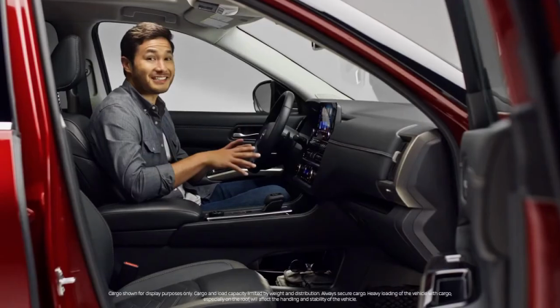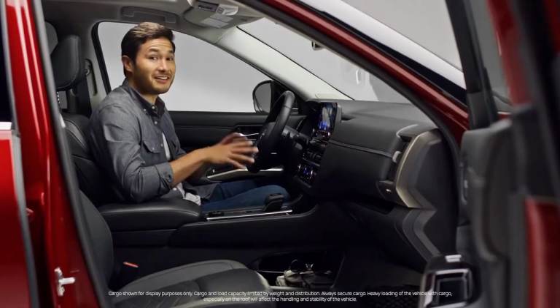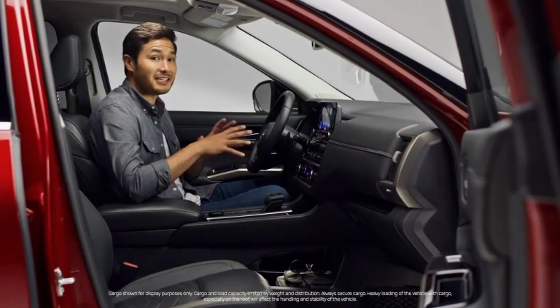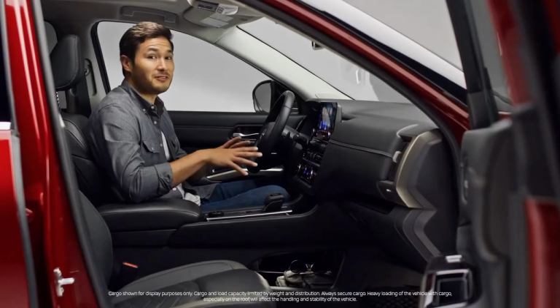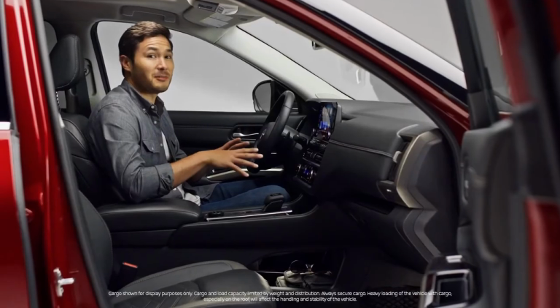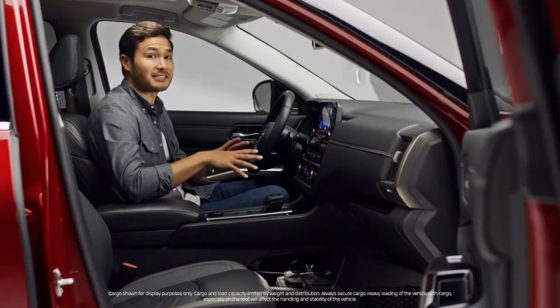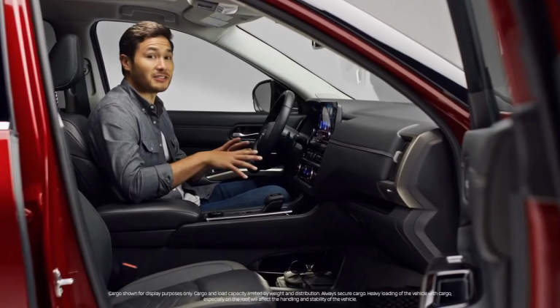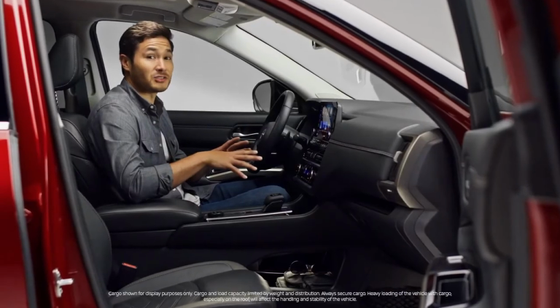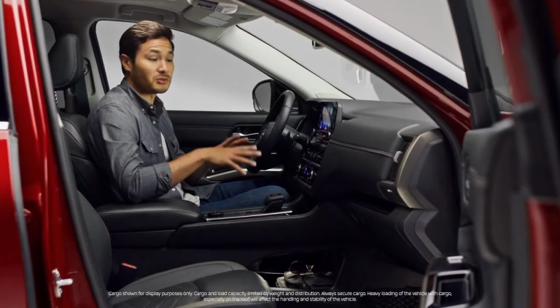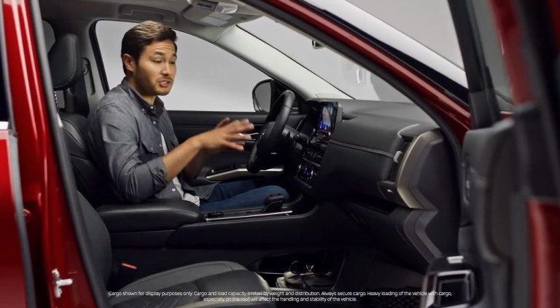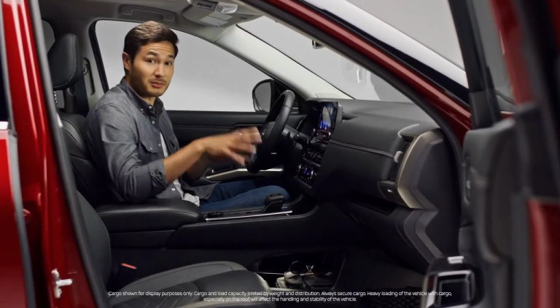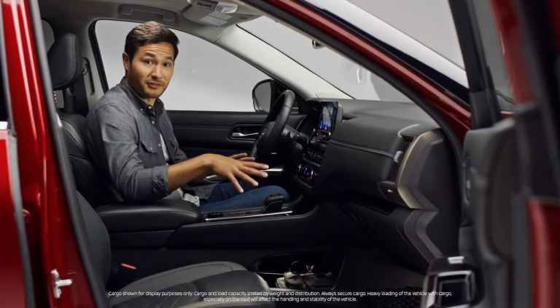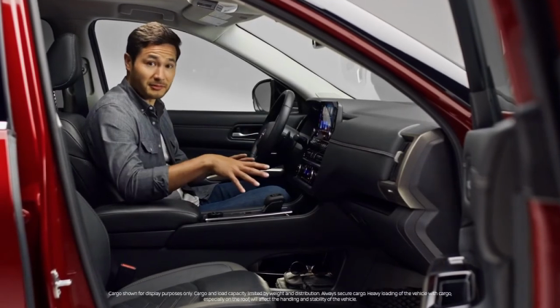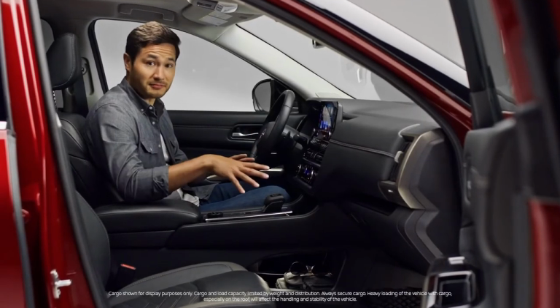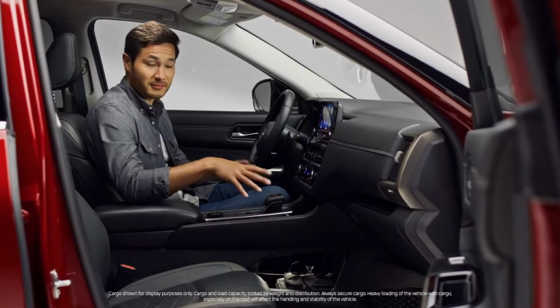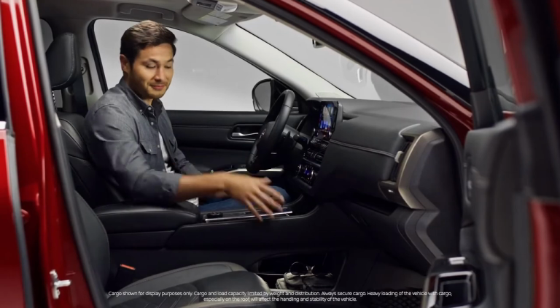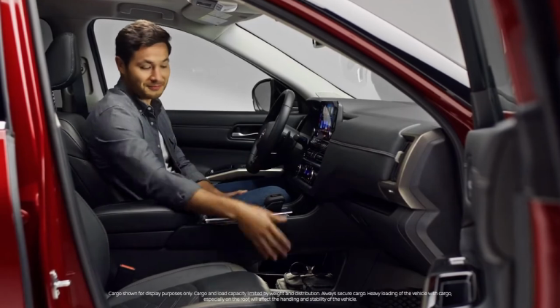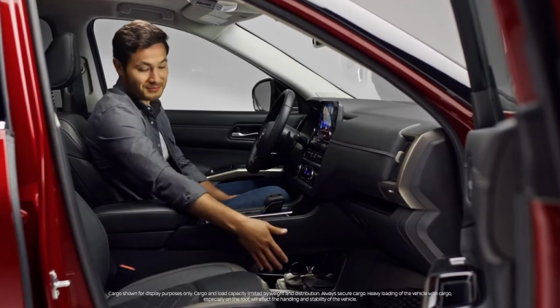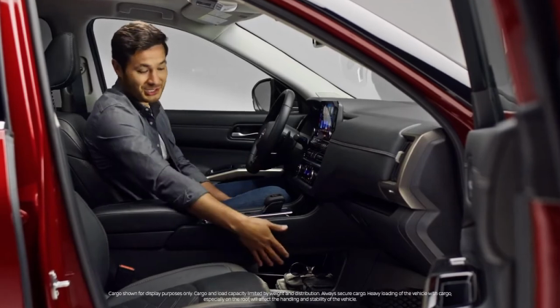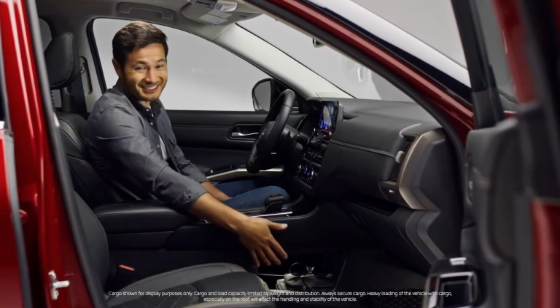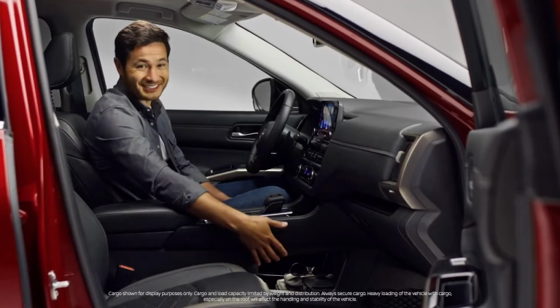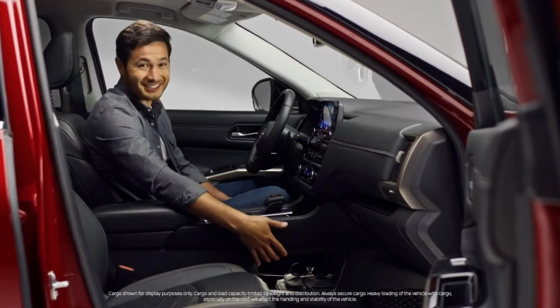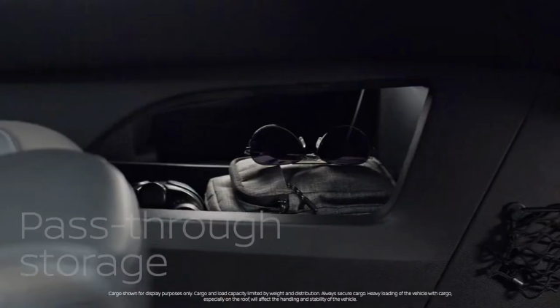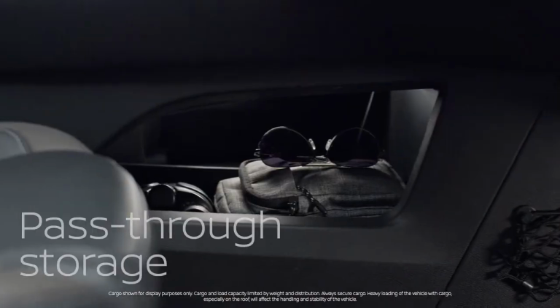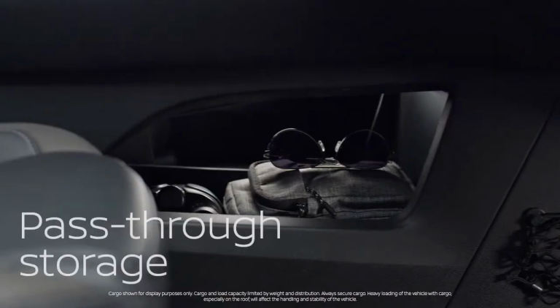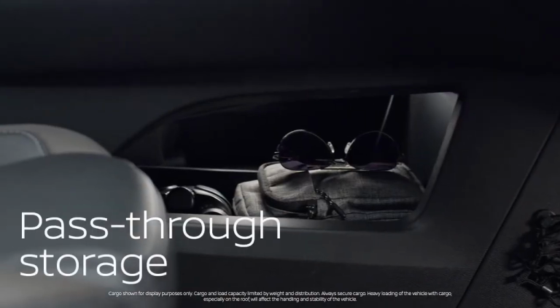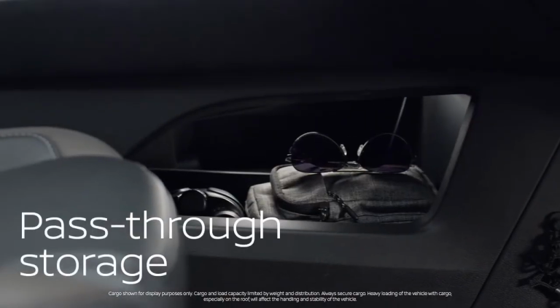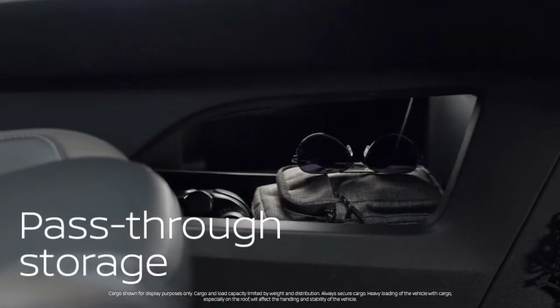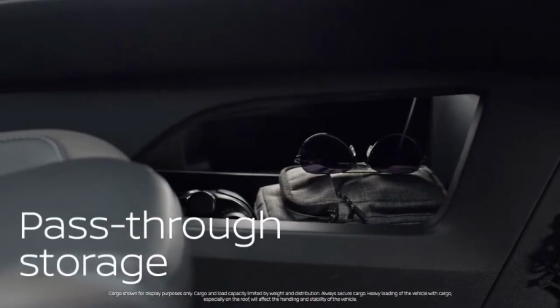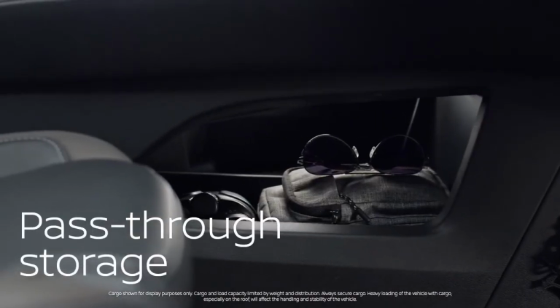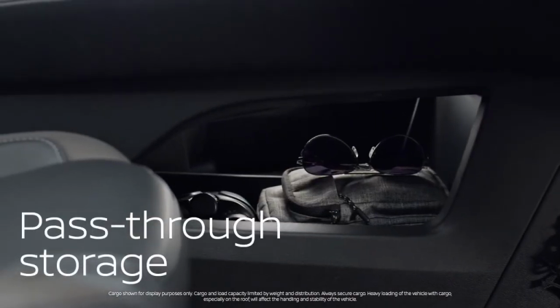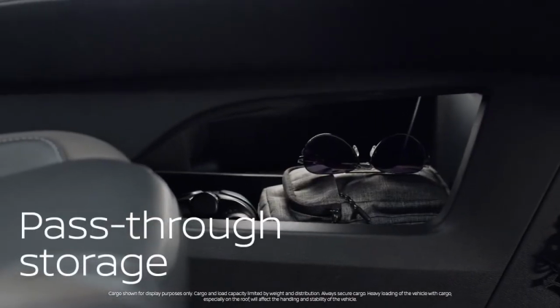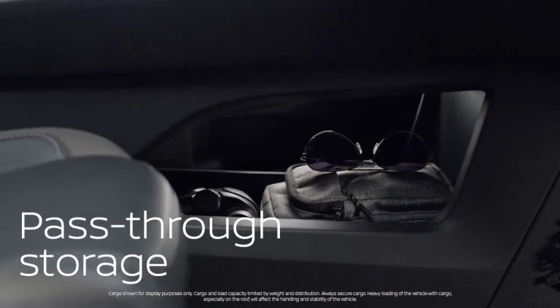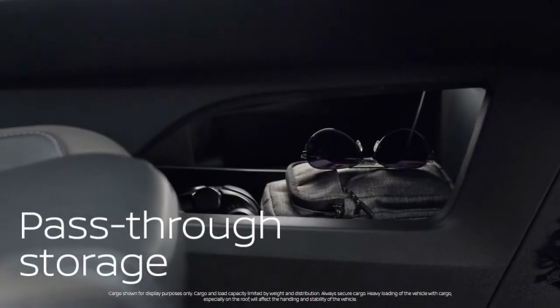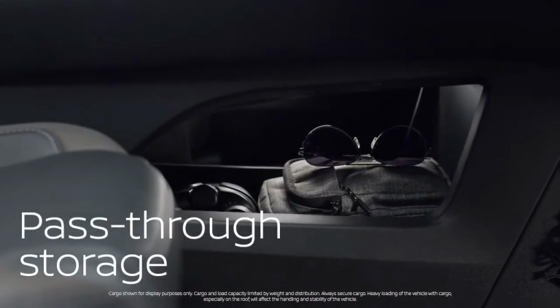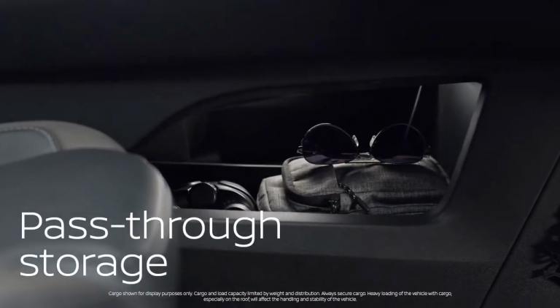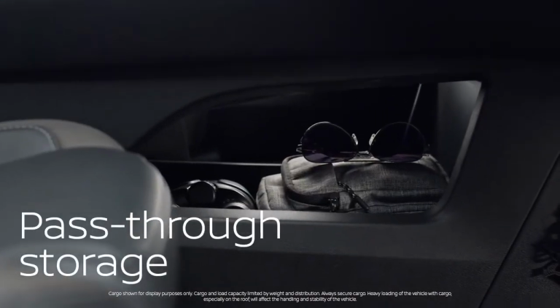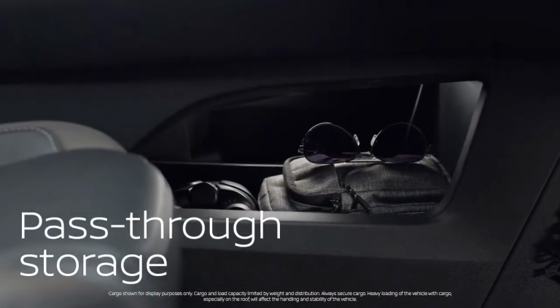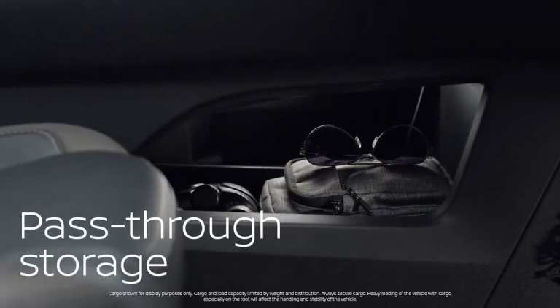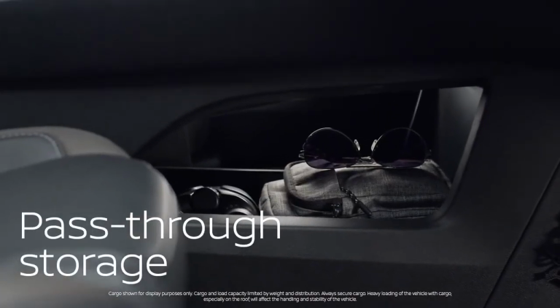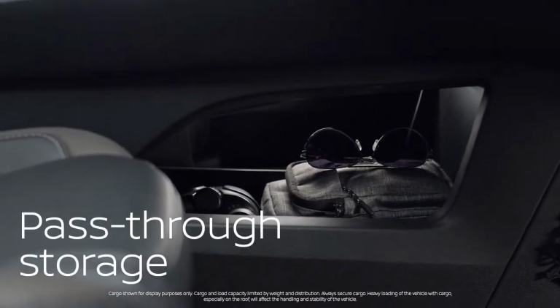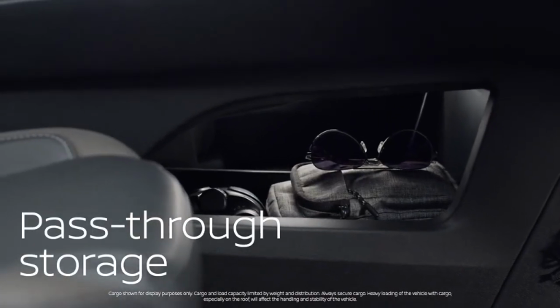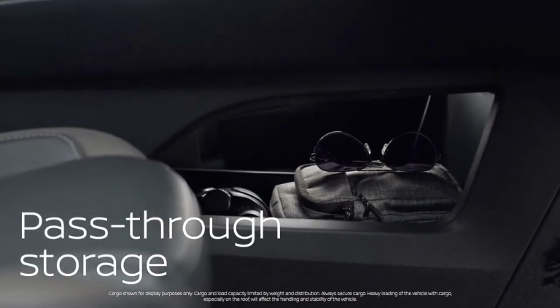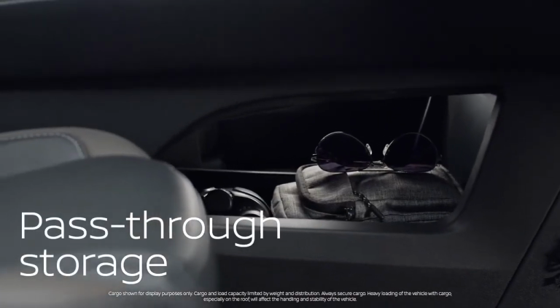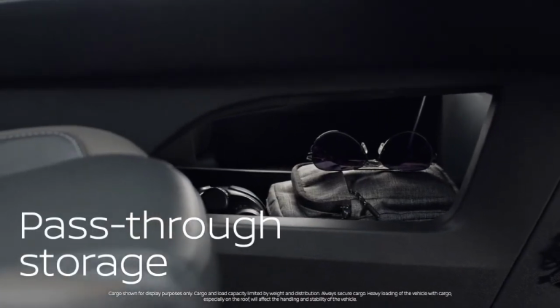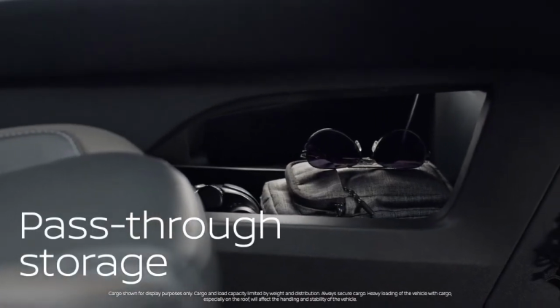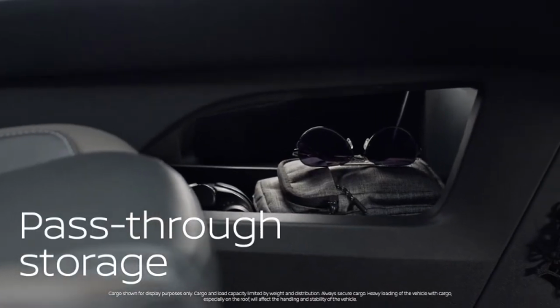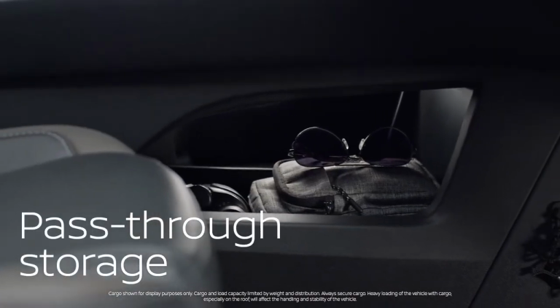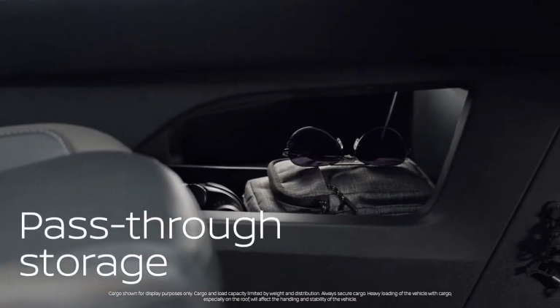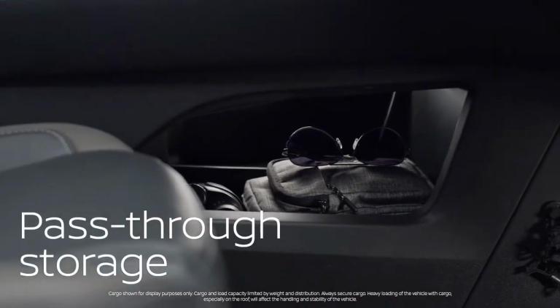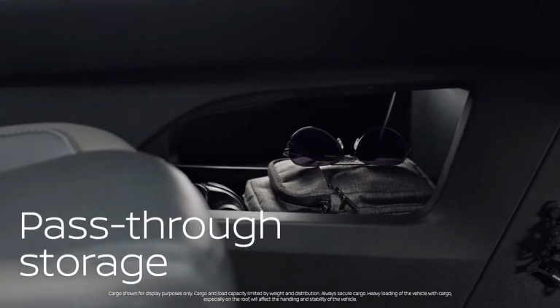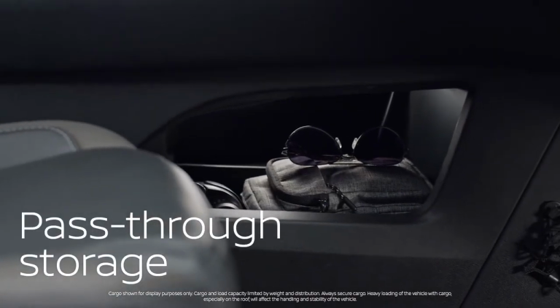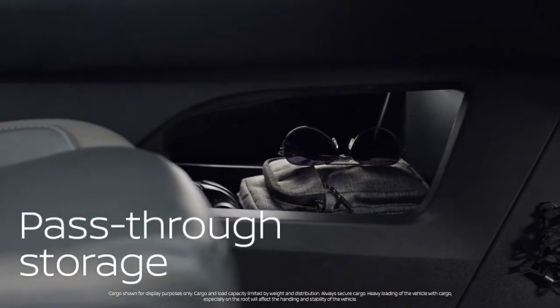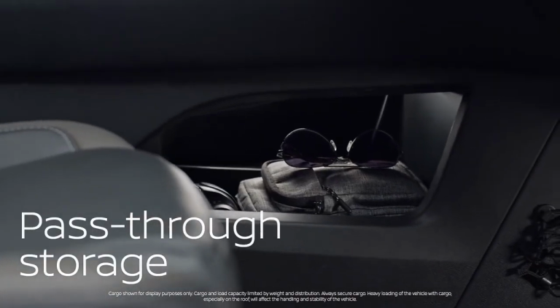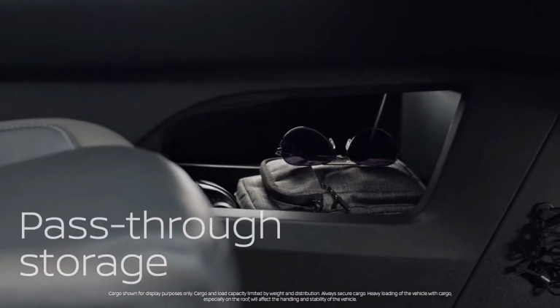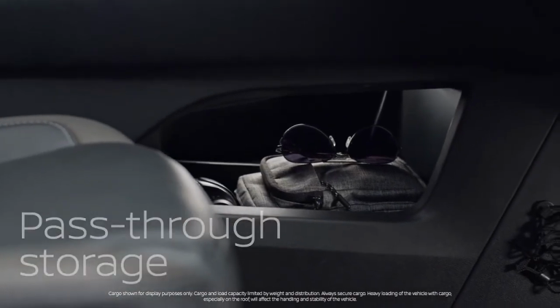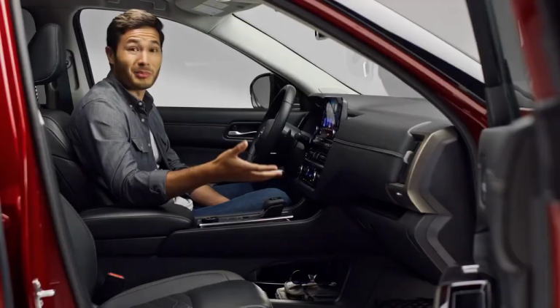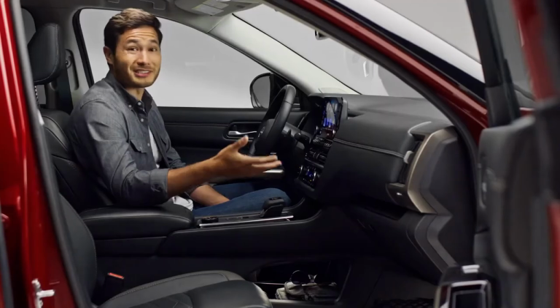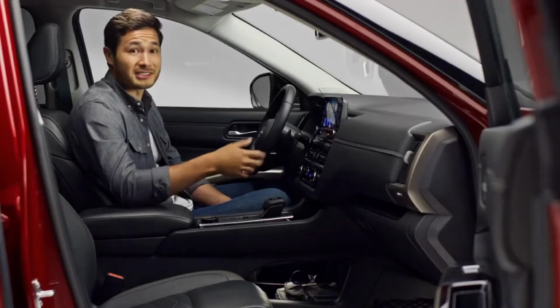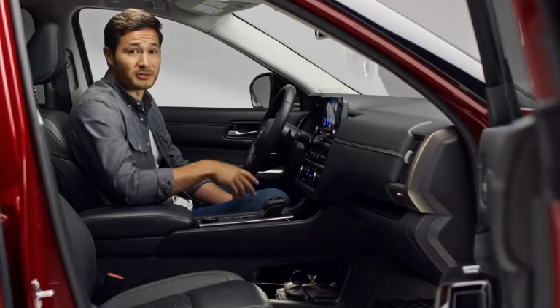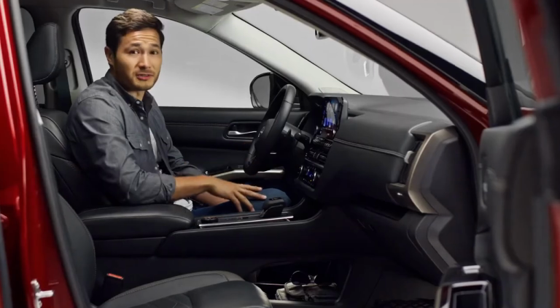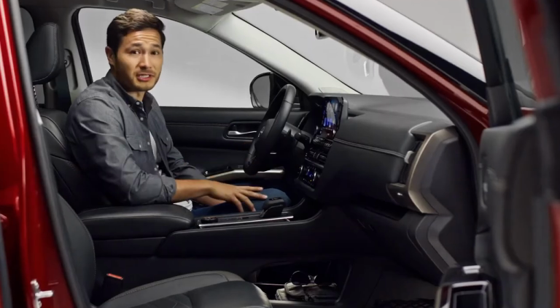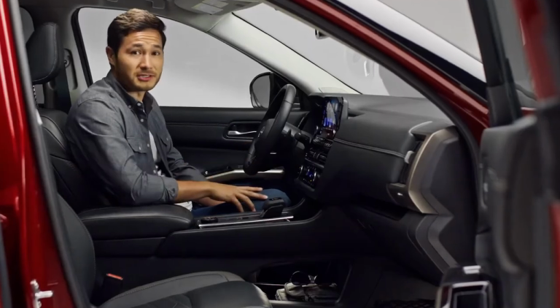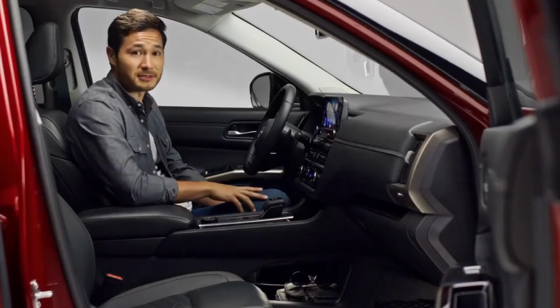Nissan even maxed out the storage up front. There's a great place to keep things like tissues, gloves, or small bags out of the way but still within reach.